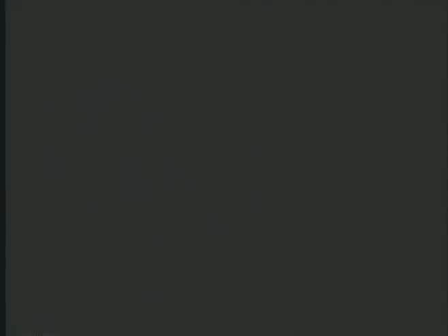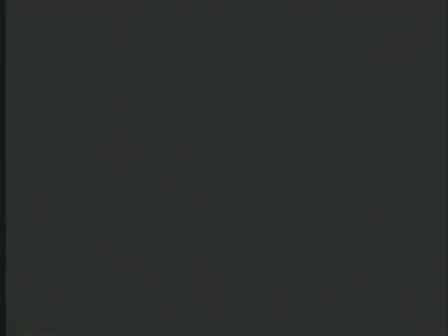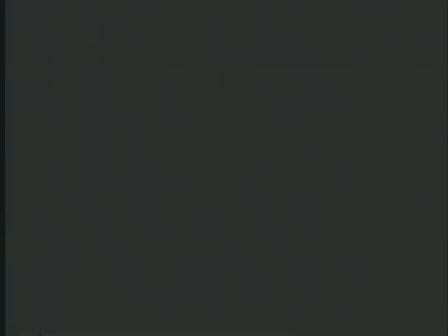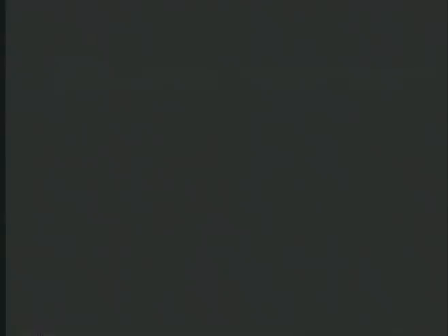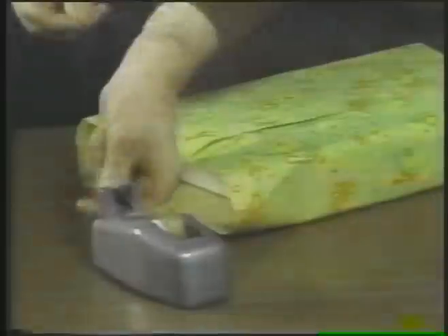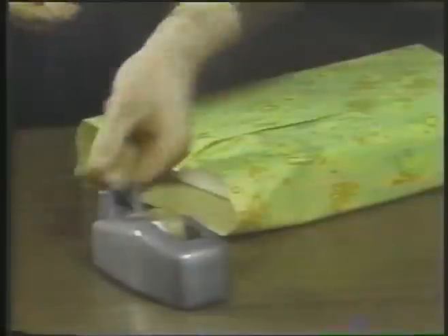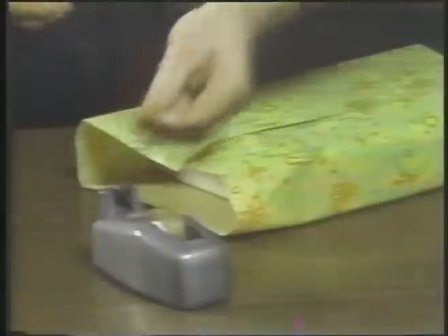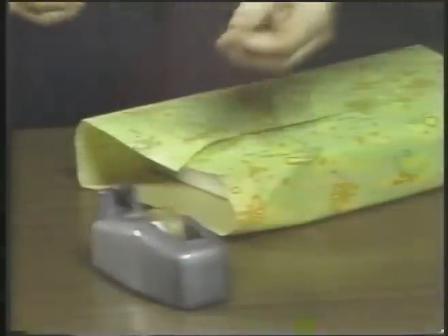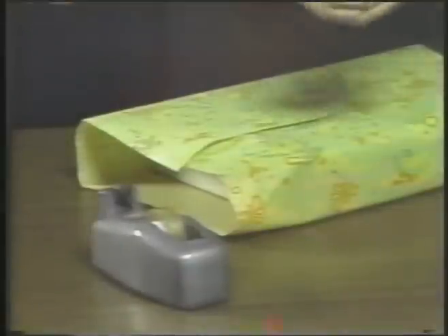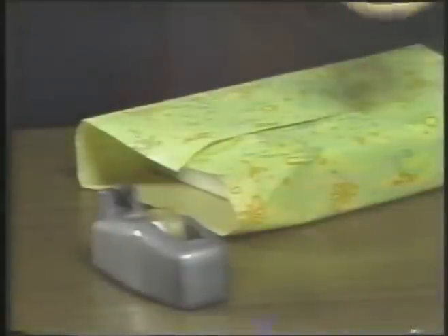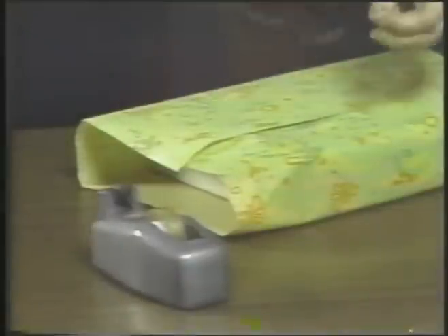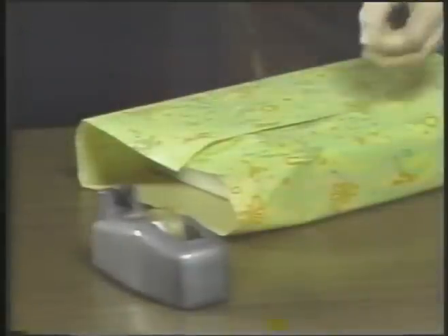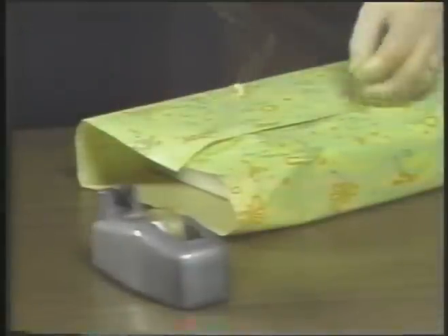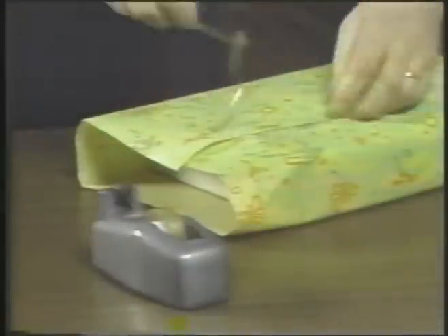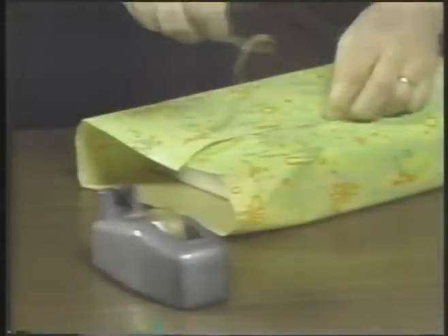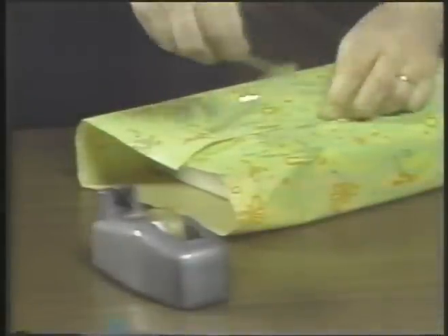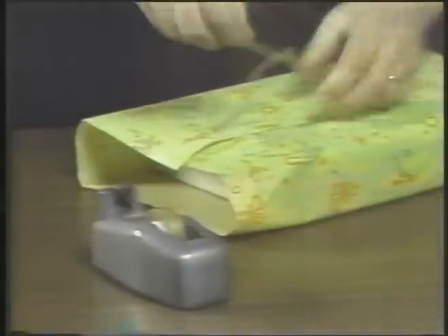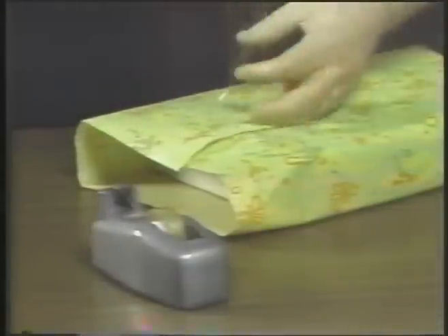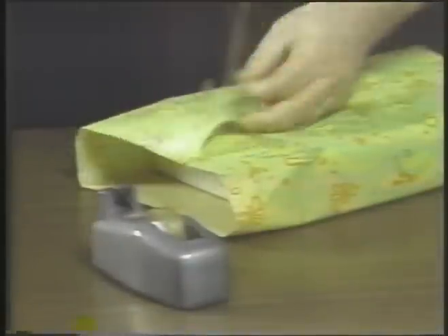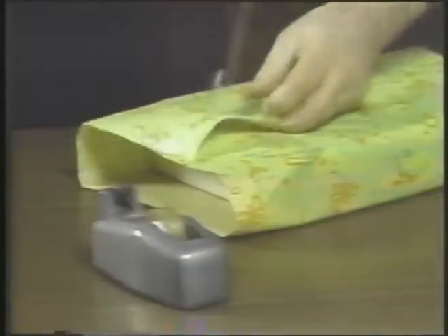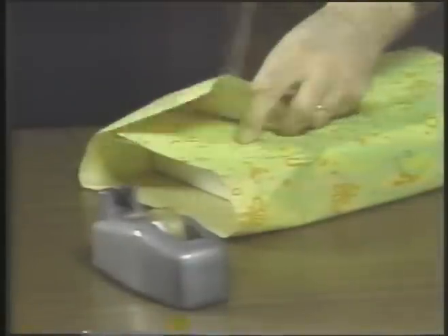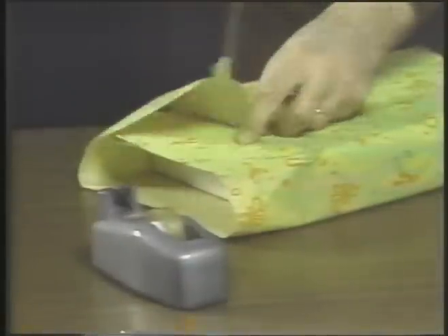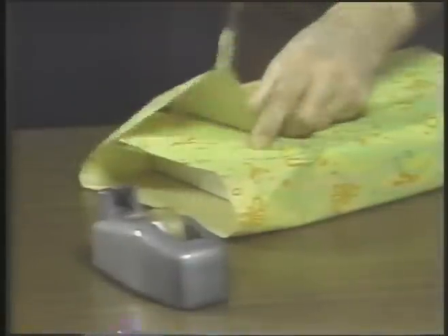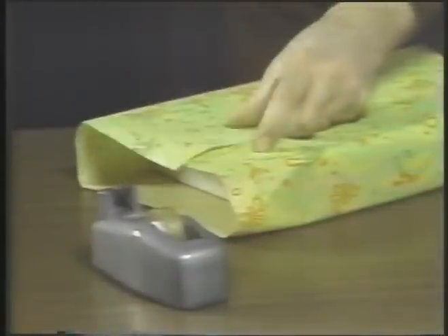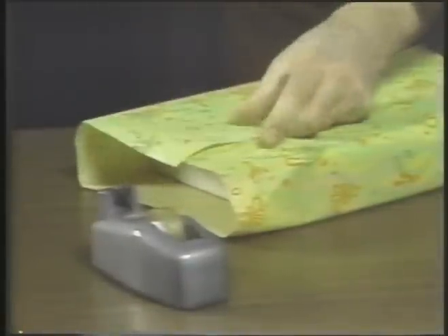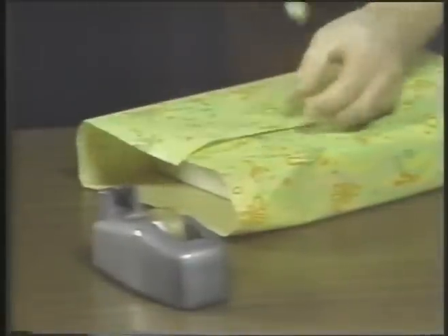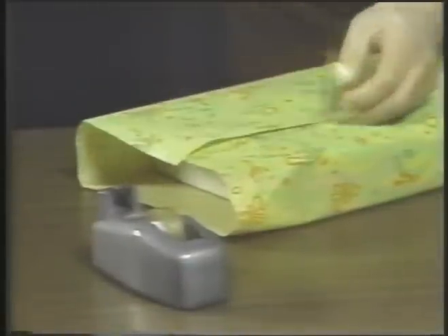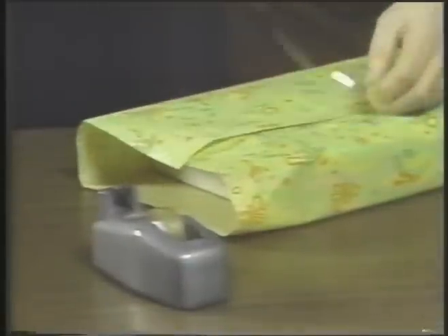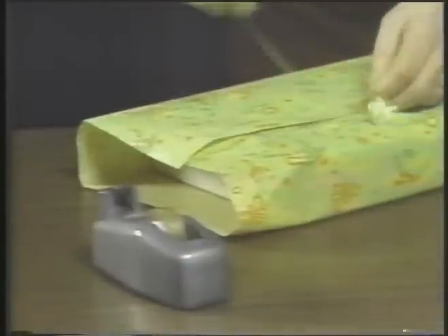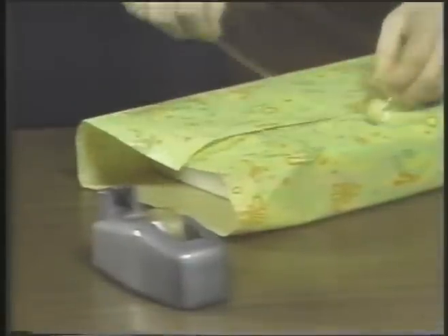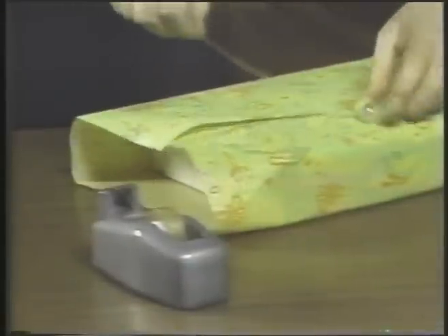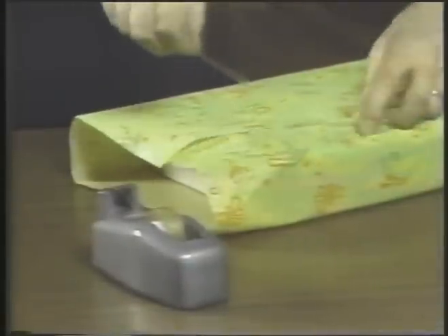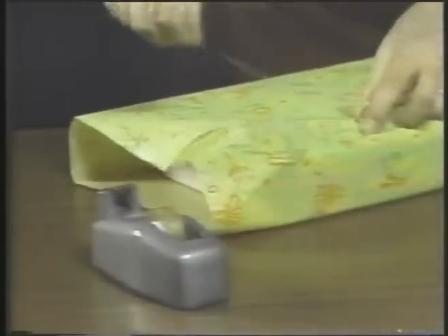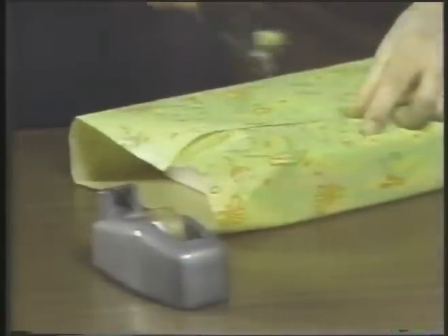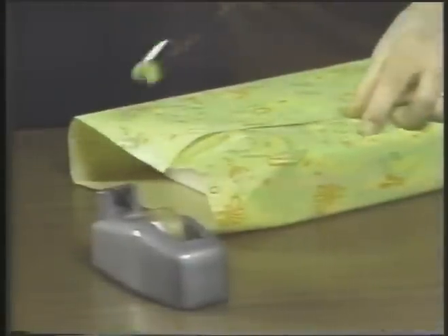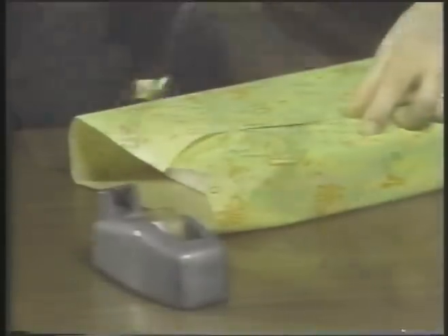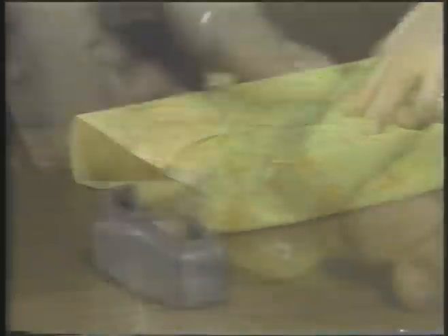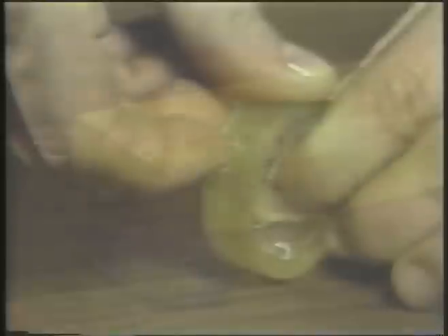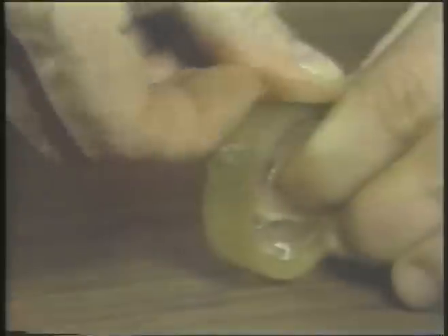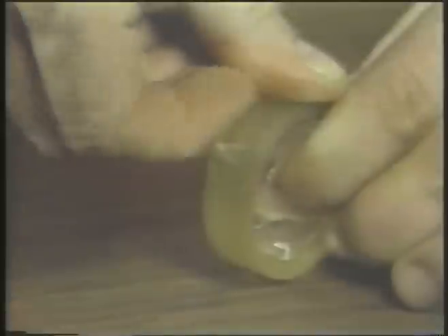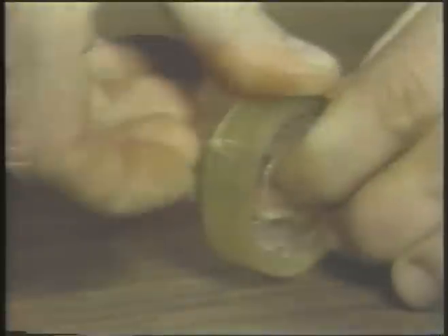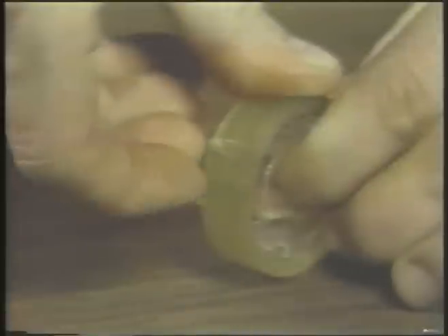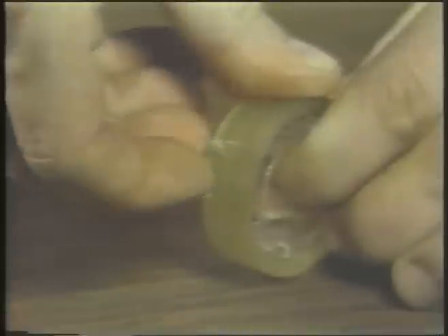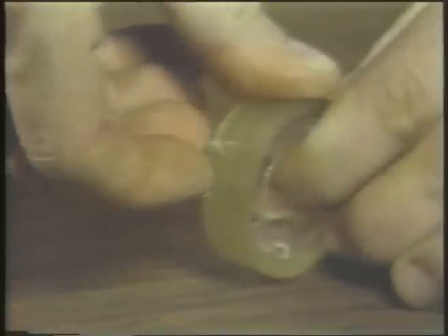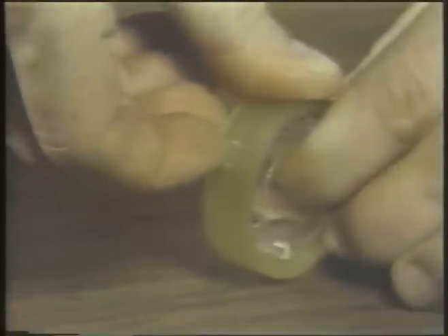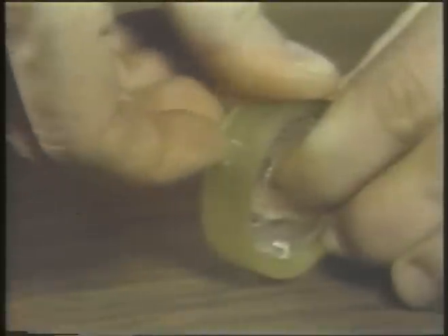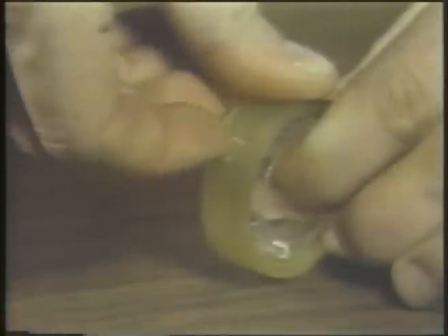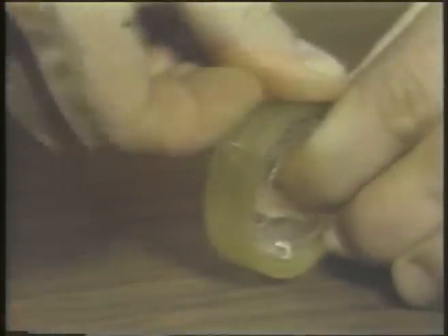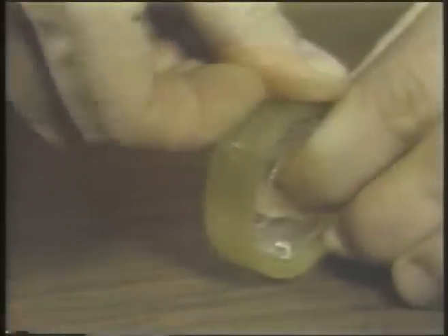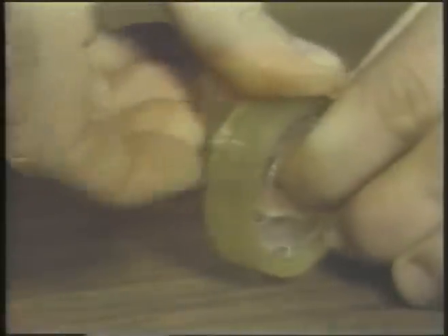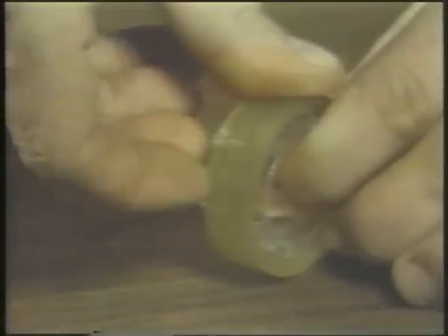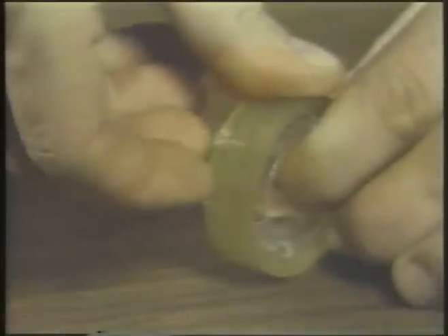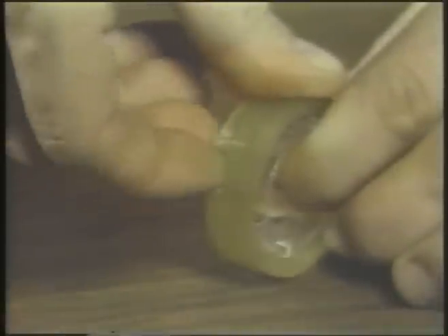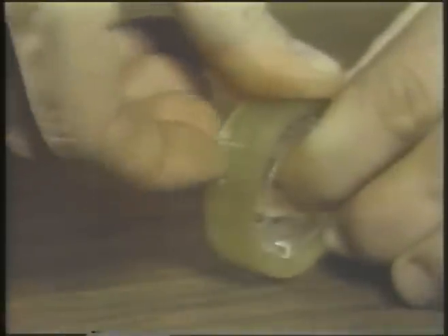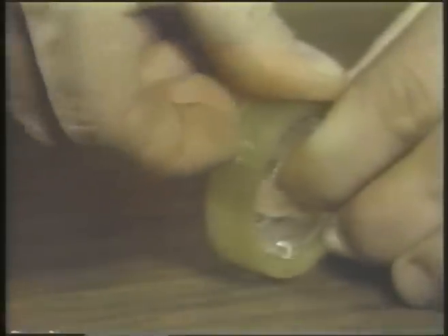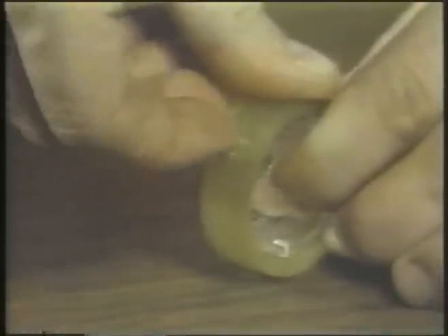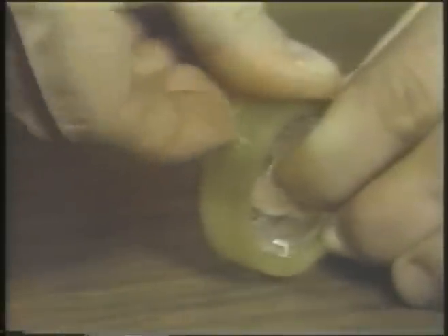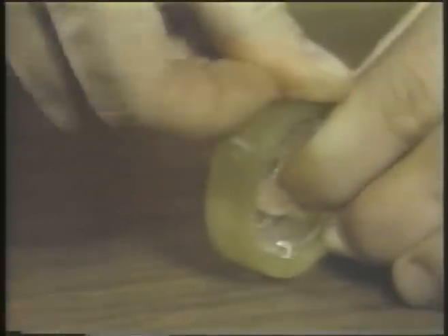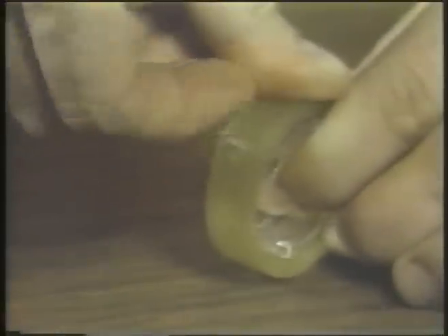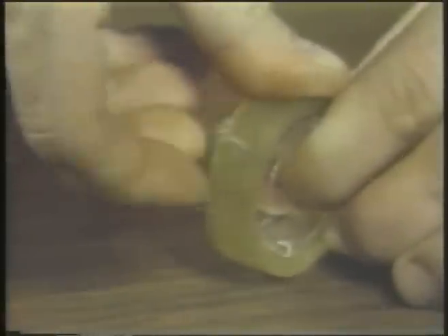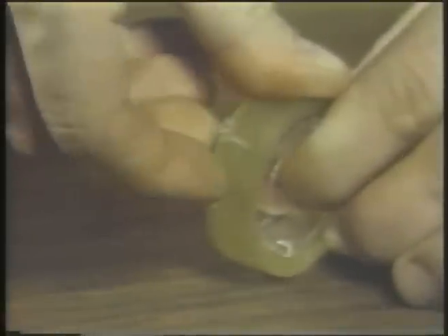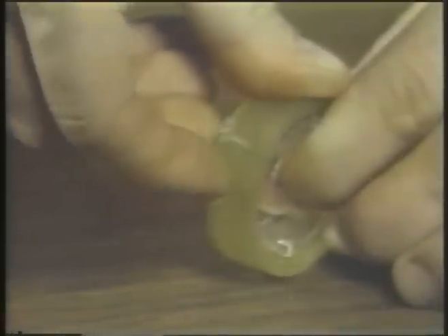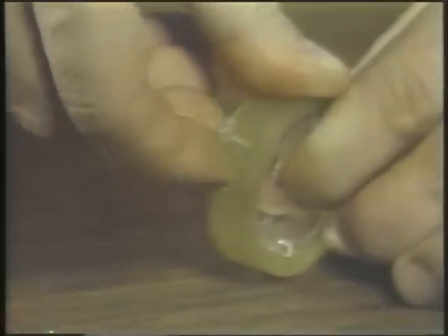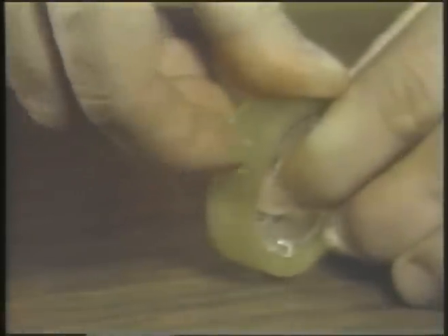Have you ever tried to tape a package and have the tape get tangled and wrinkled? And how many times have you had trouble finding the beginning of a roll of tape?